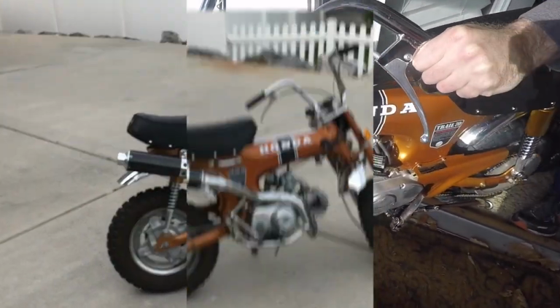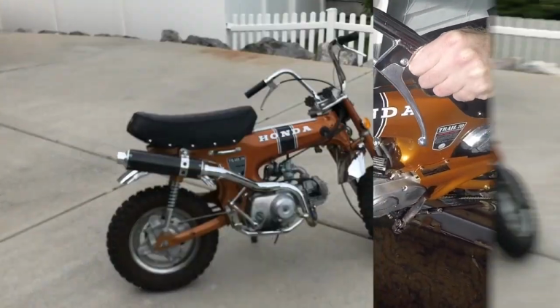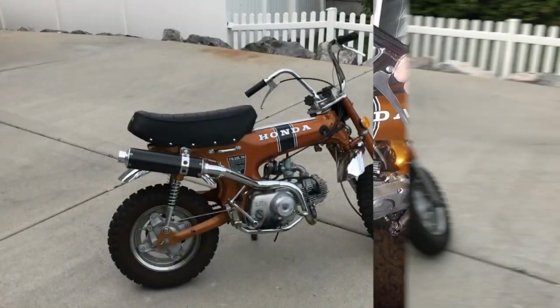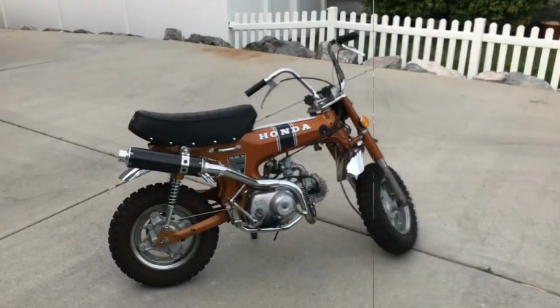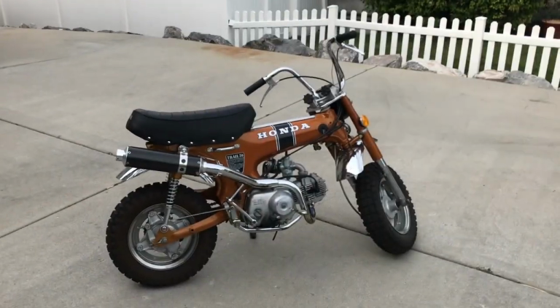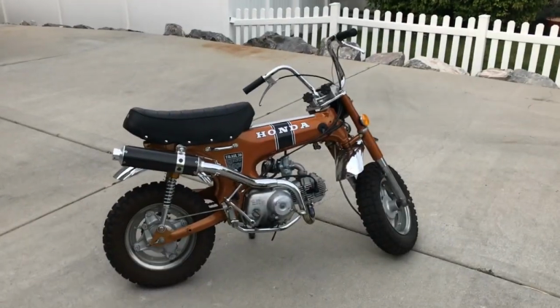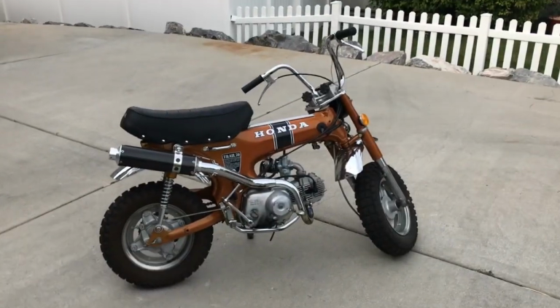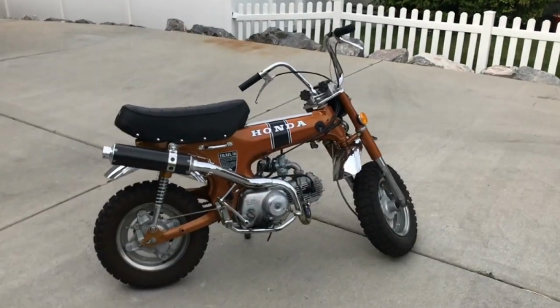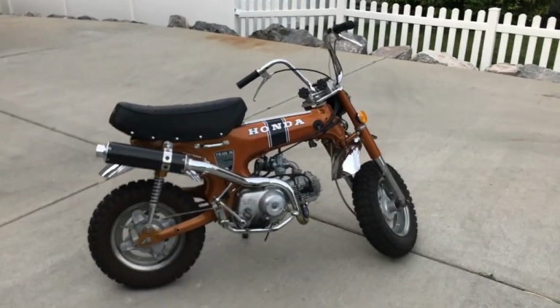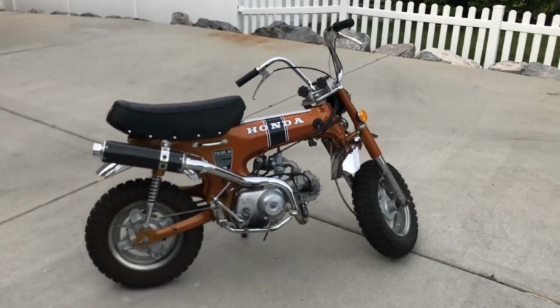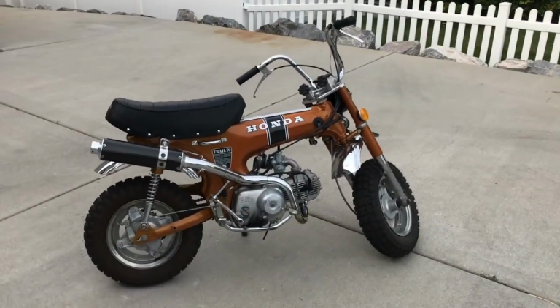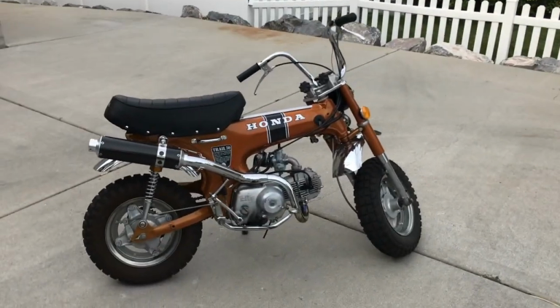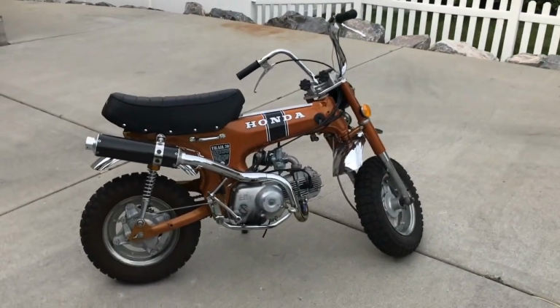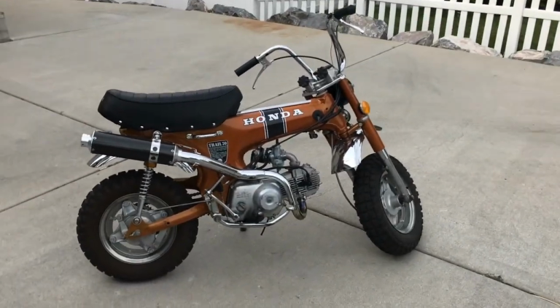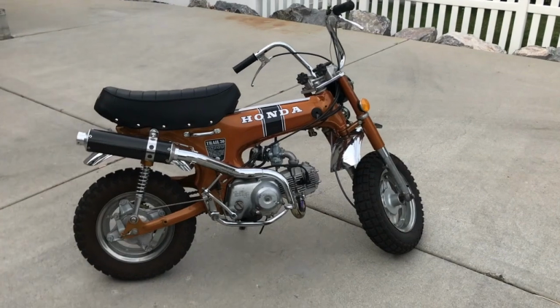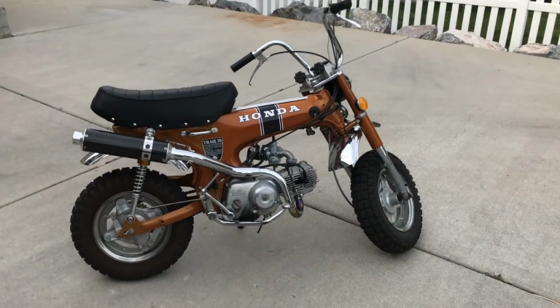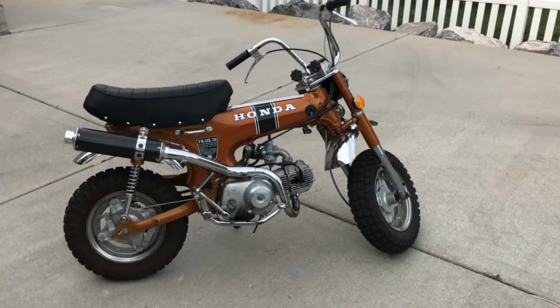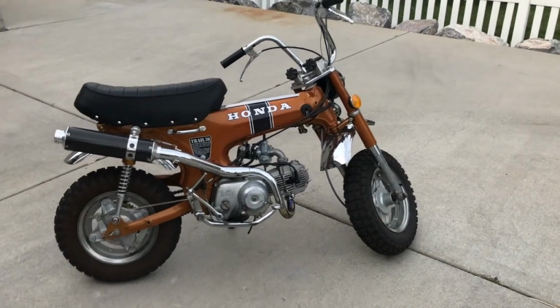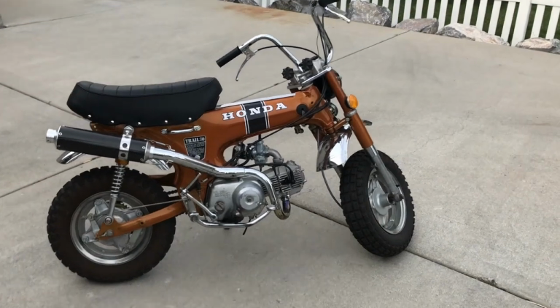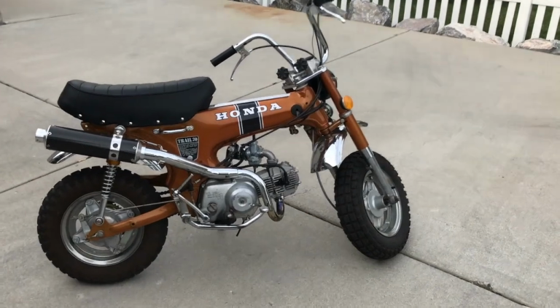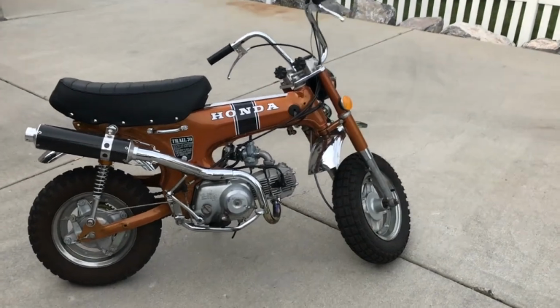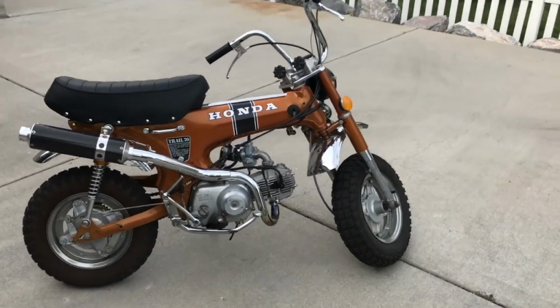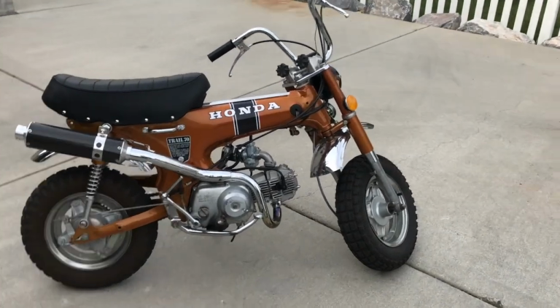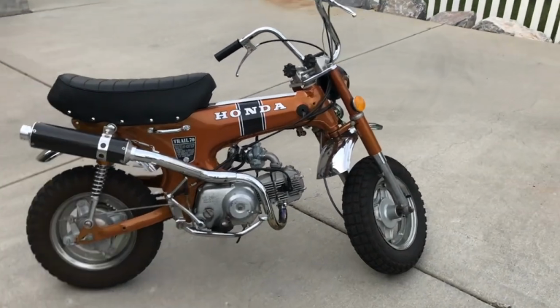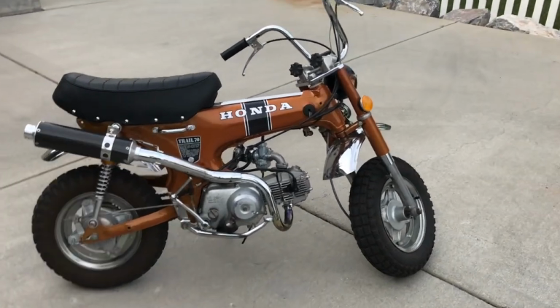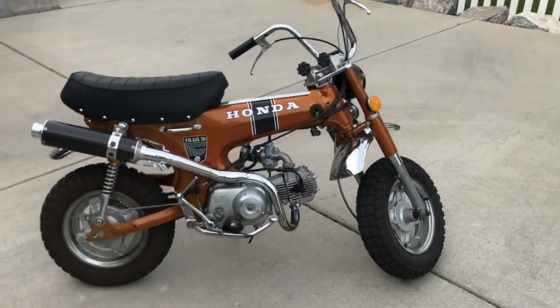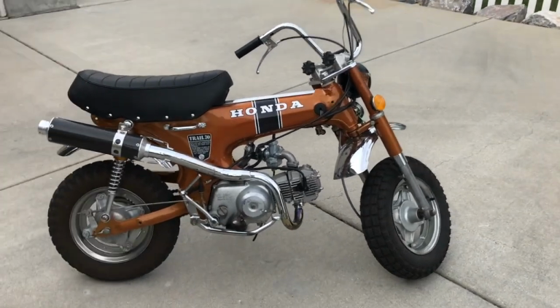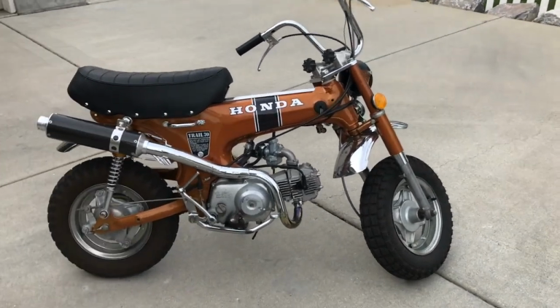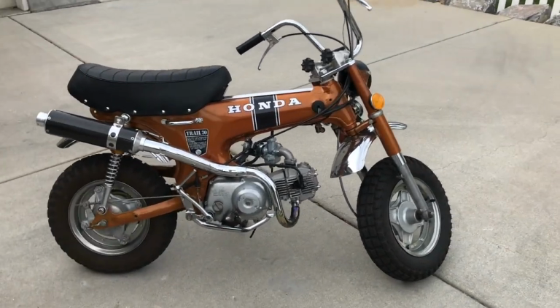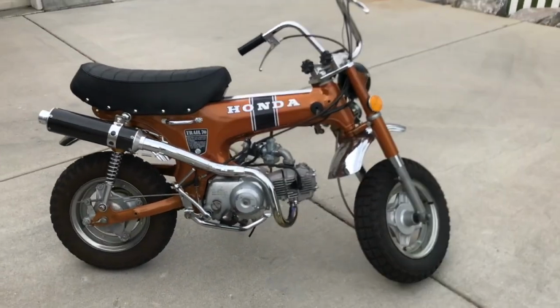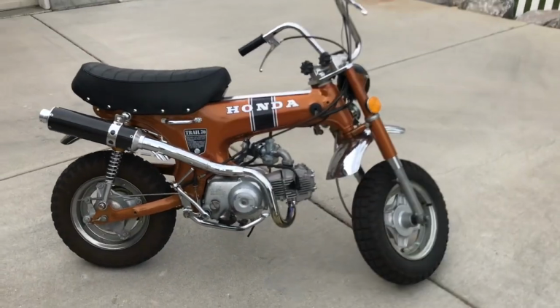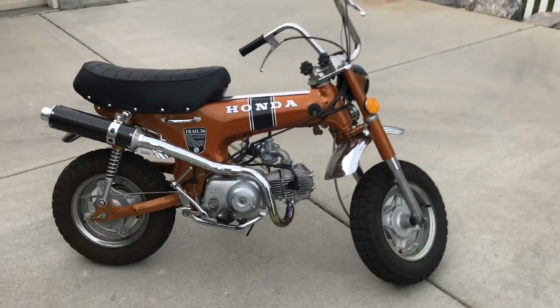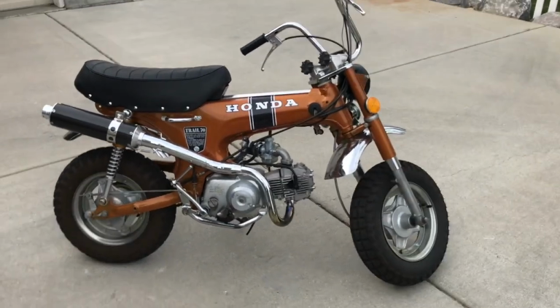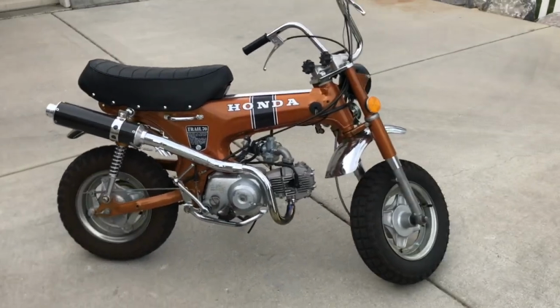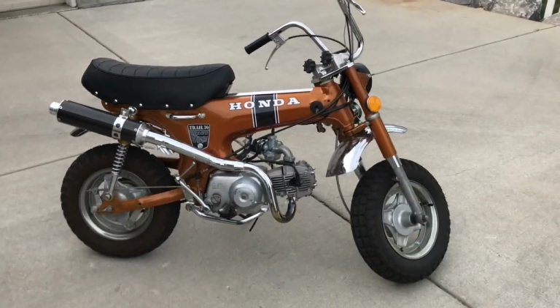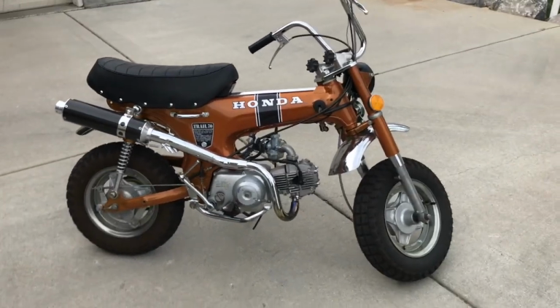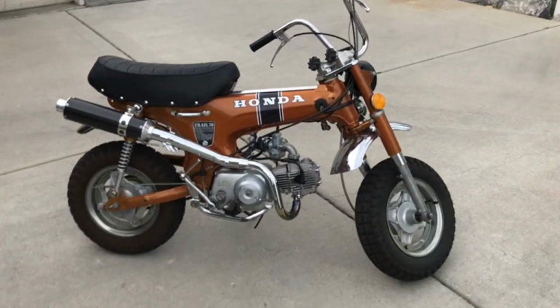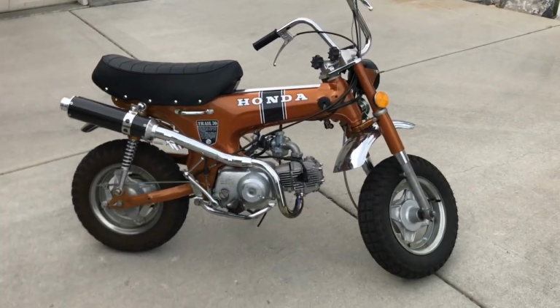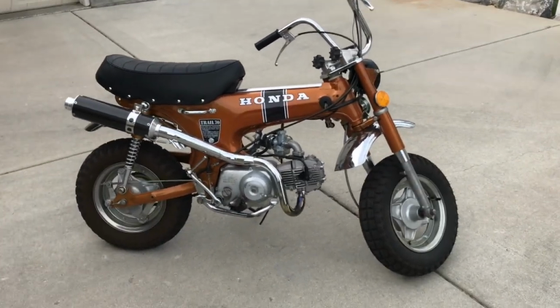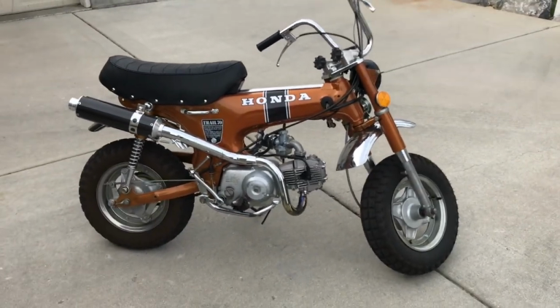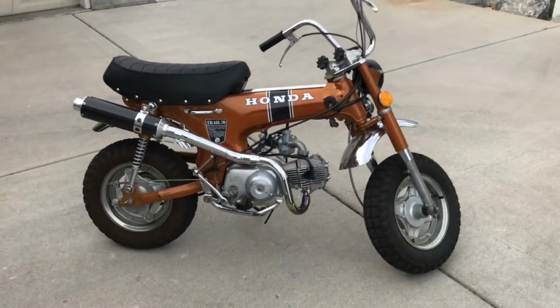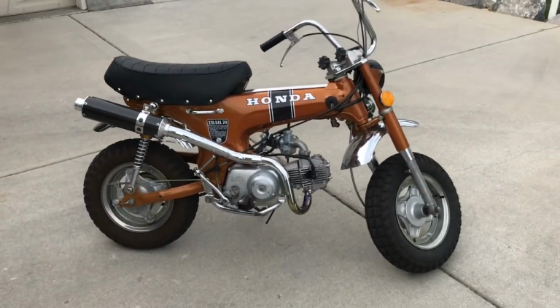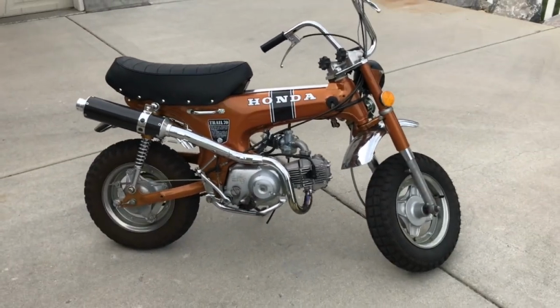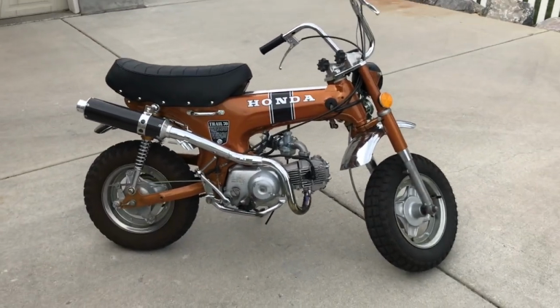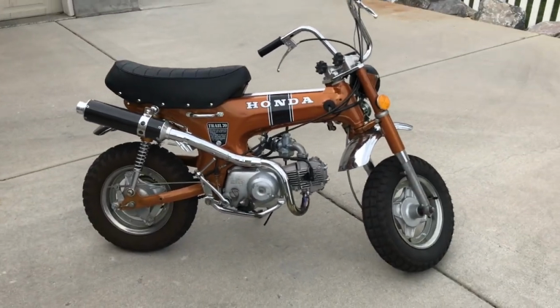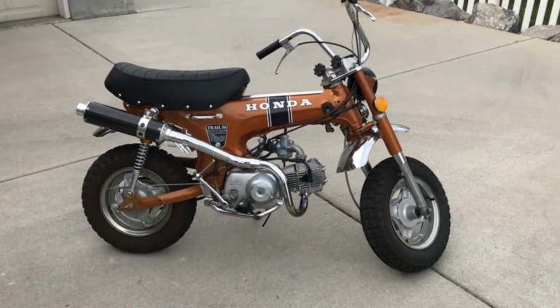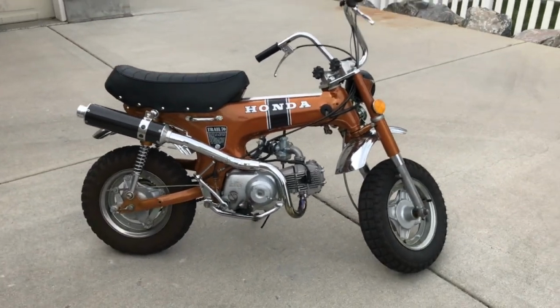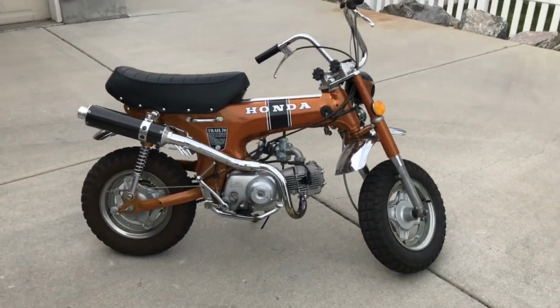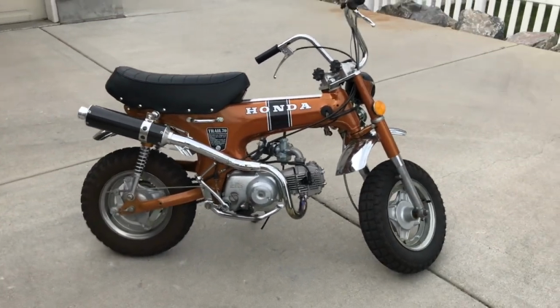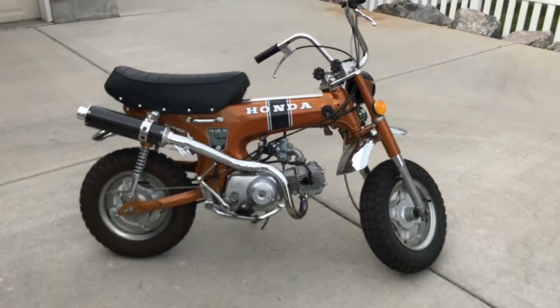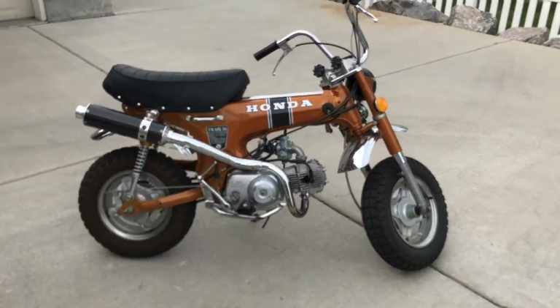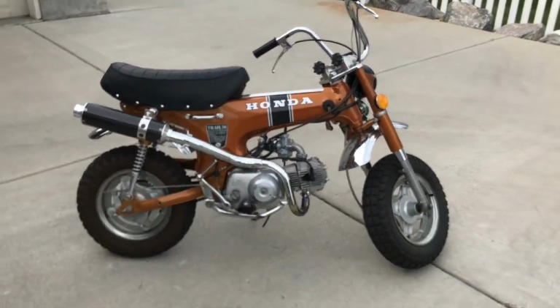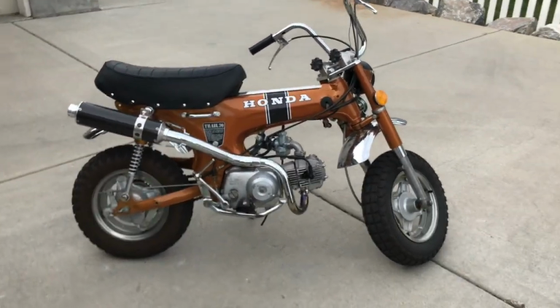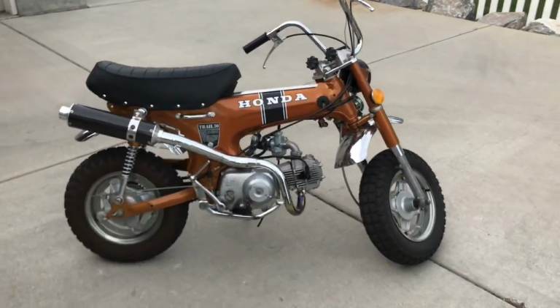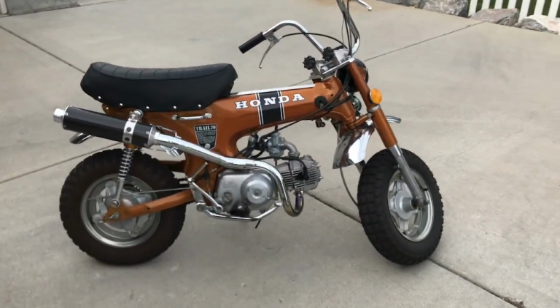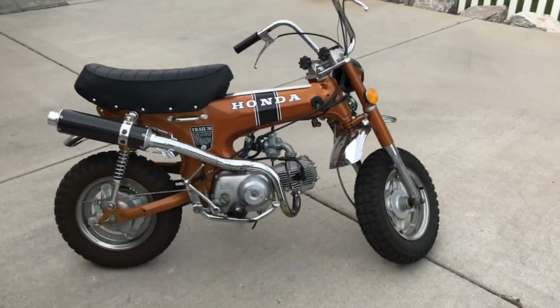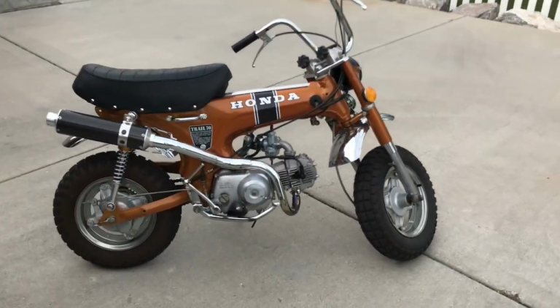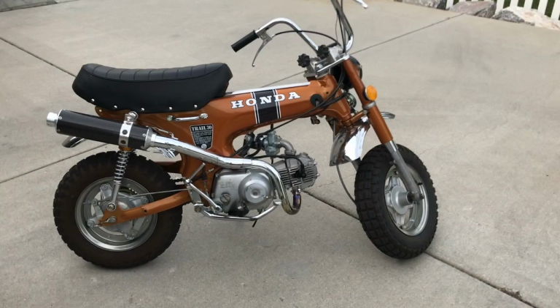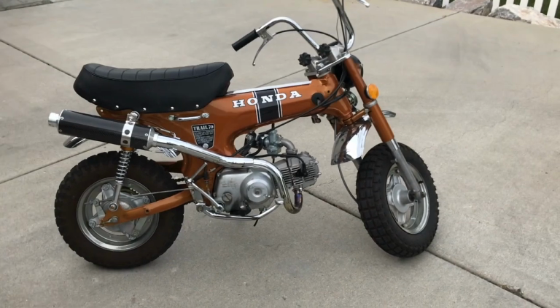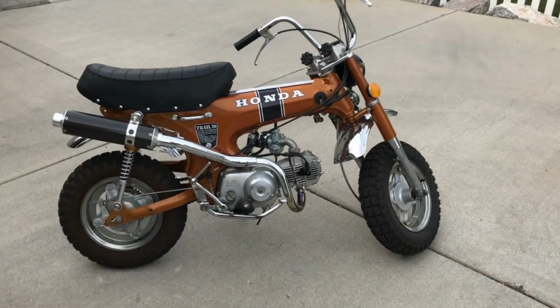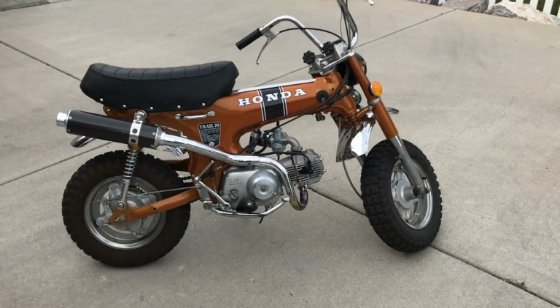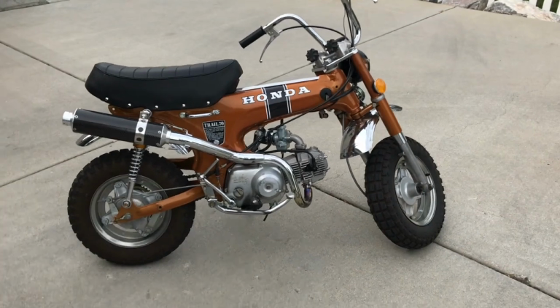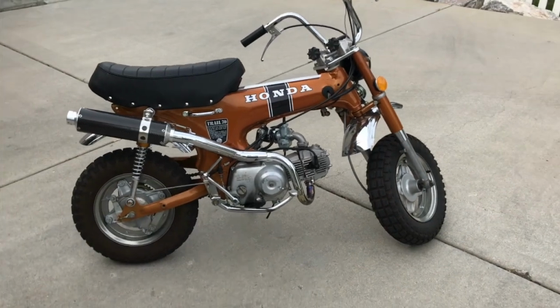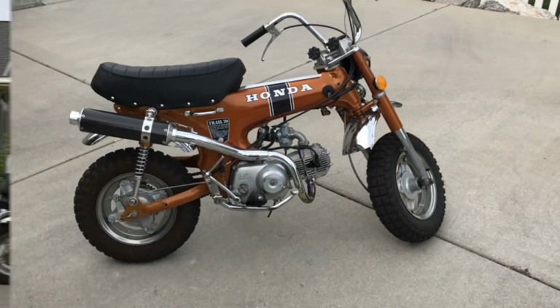Alright guys, we have finished our 1972 Honda Trail 70. I'm gonna do a startup and drive for you guys.